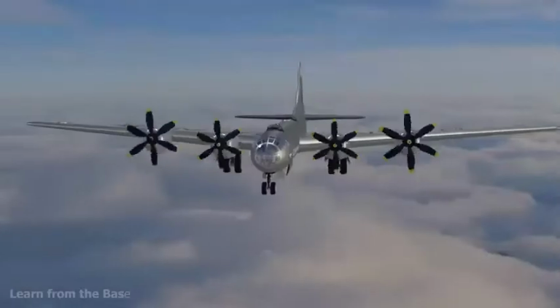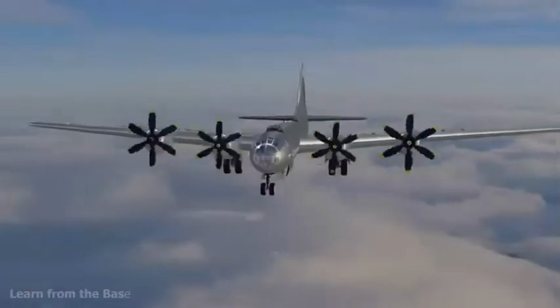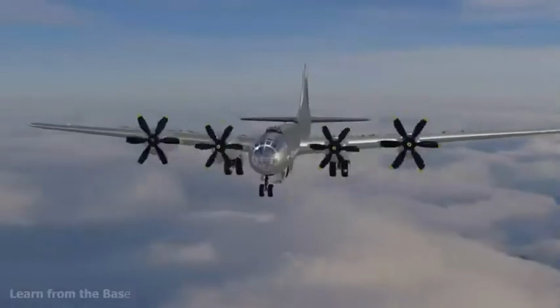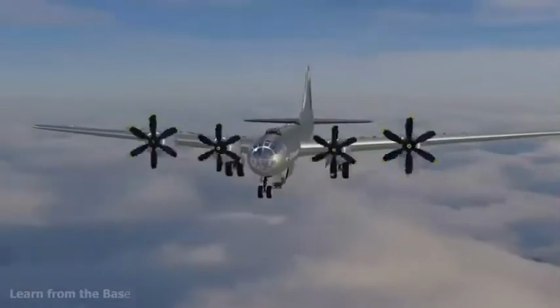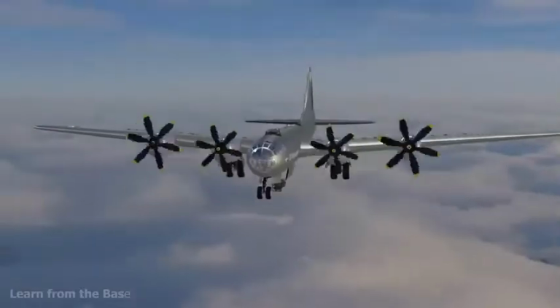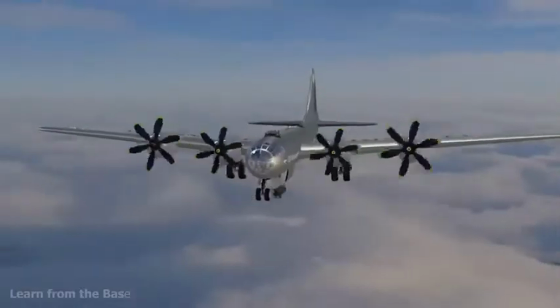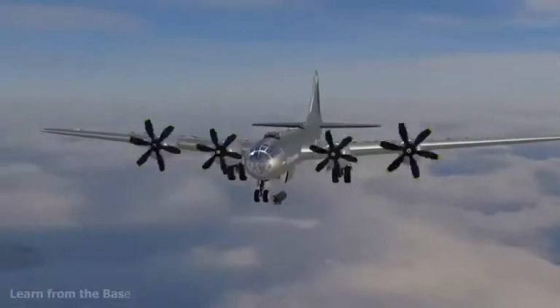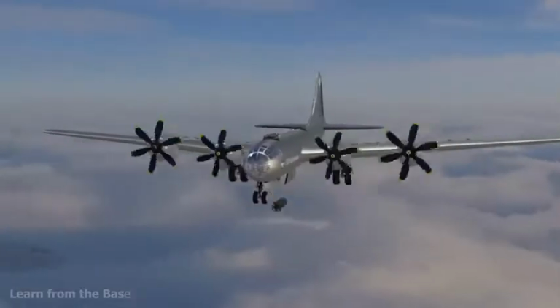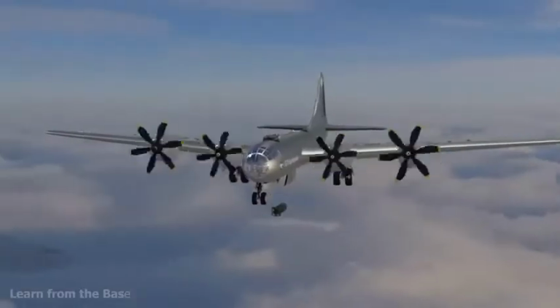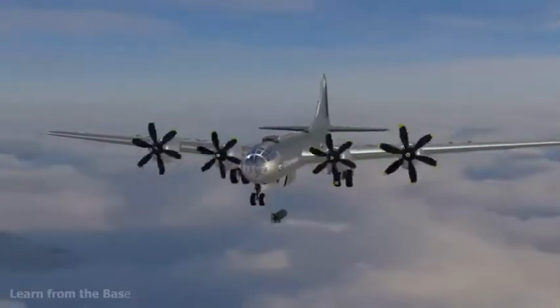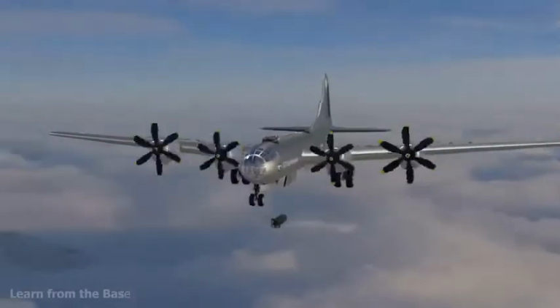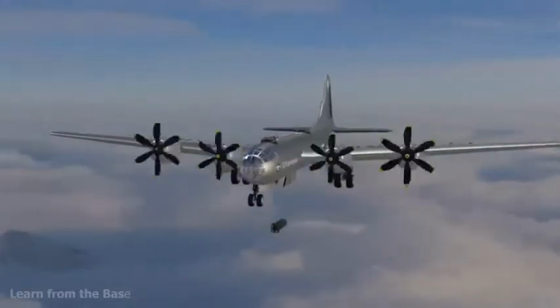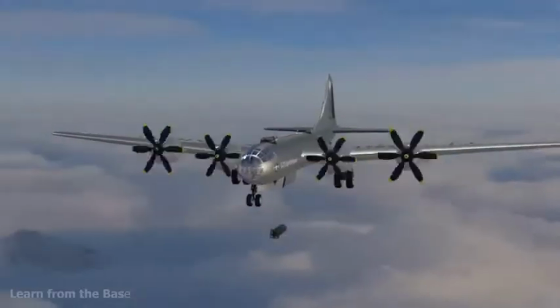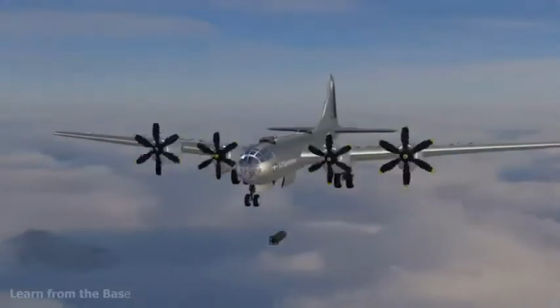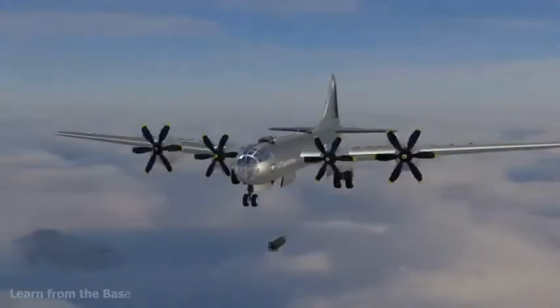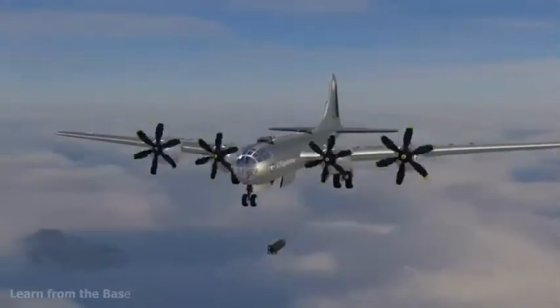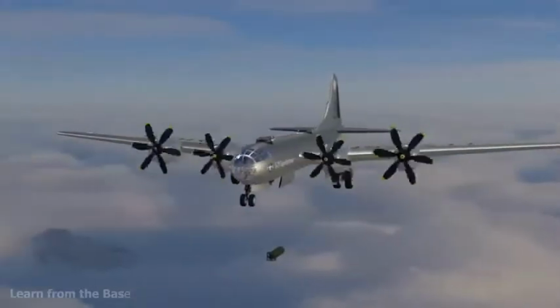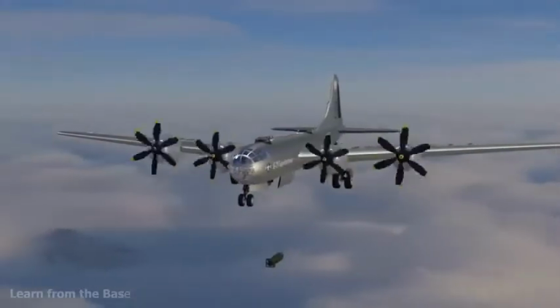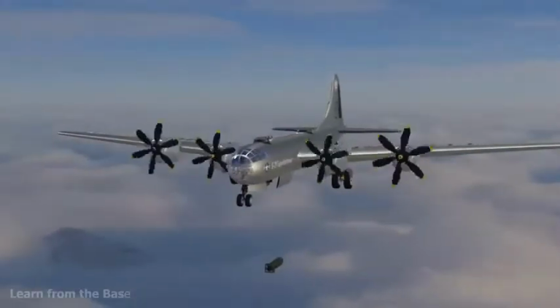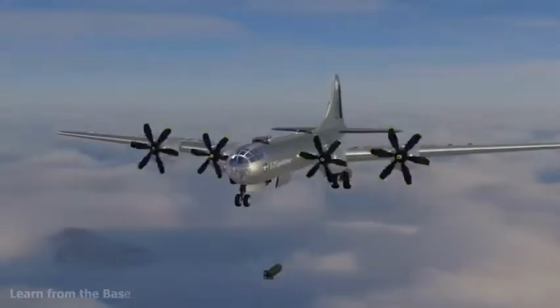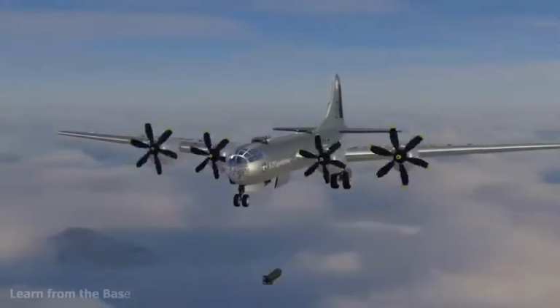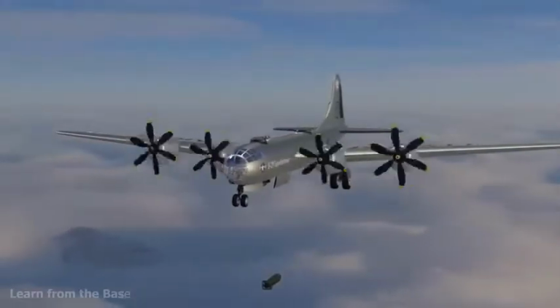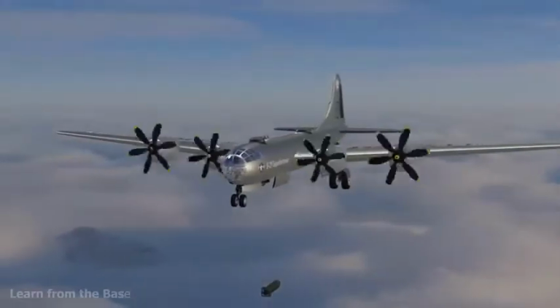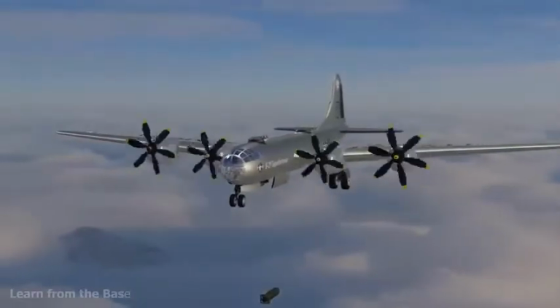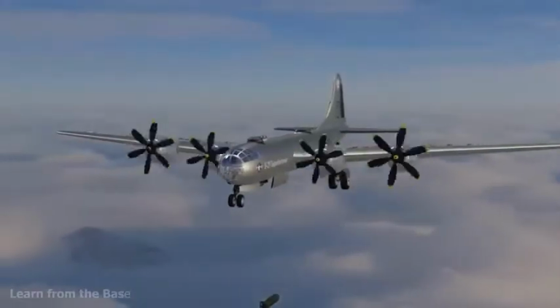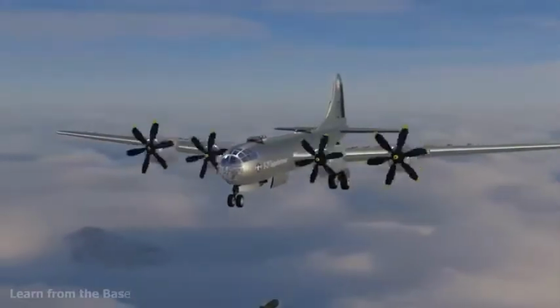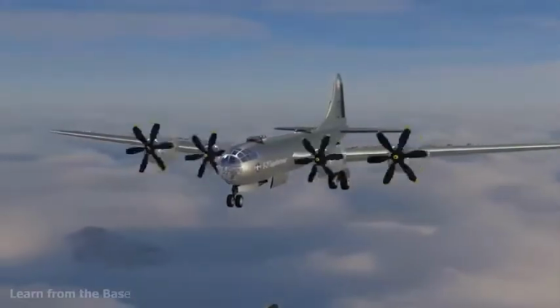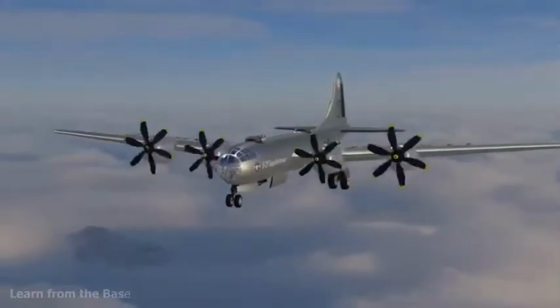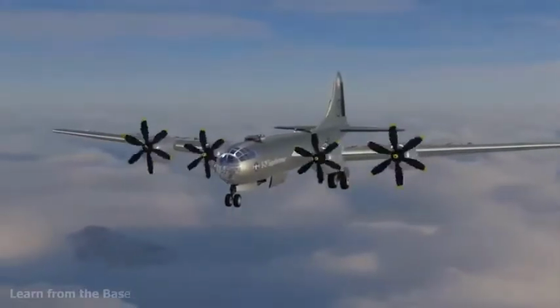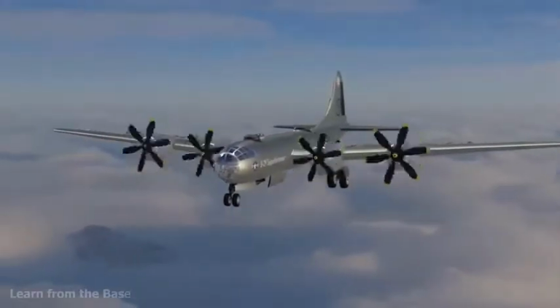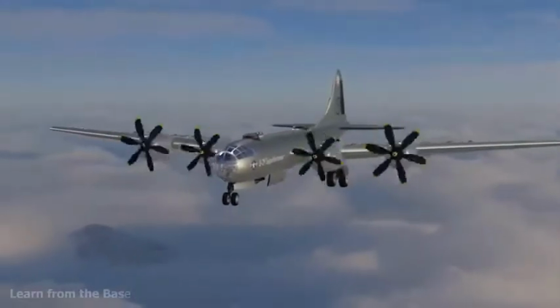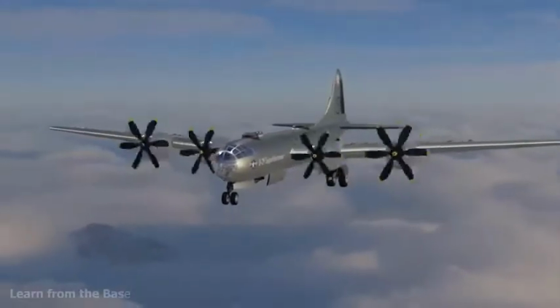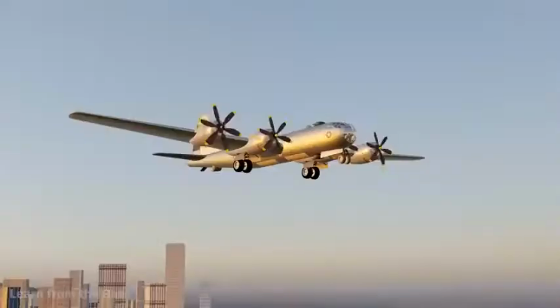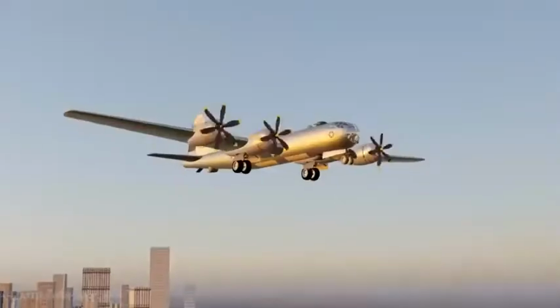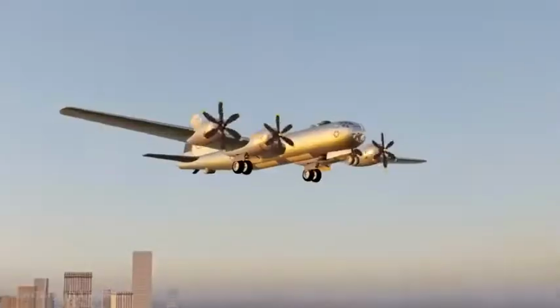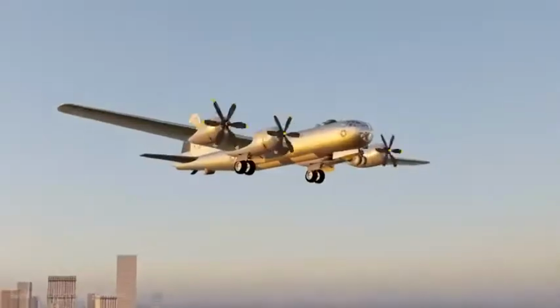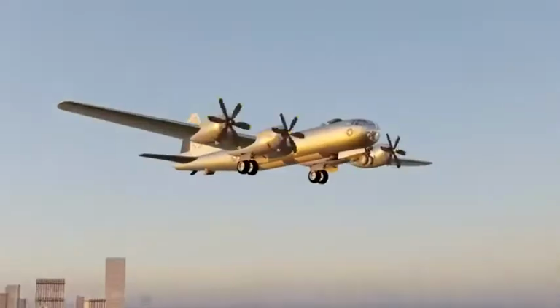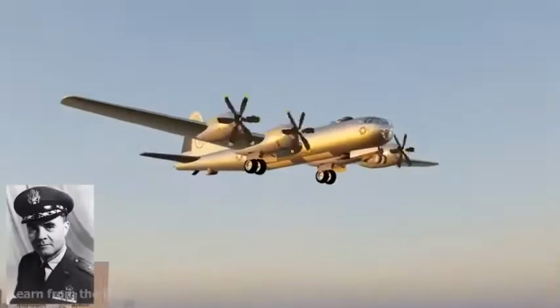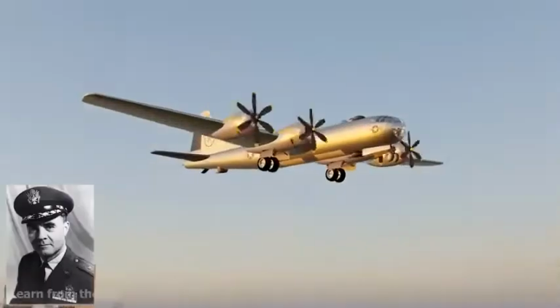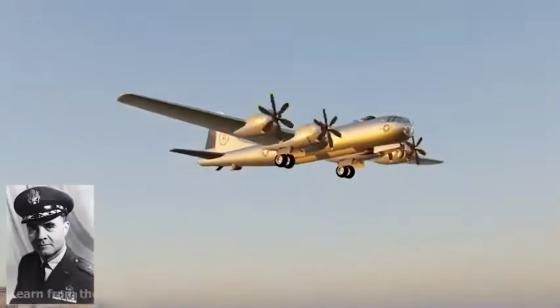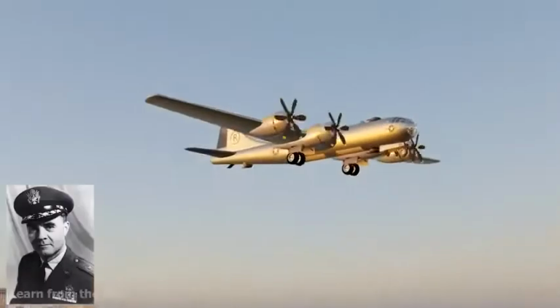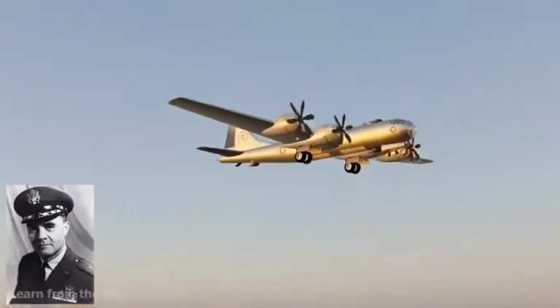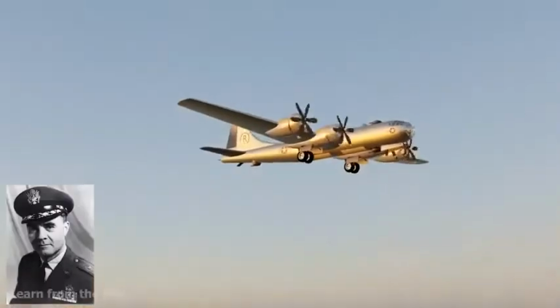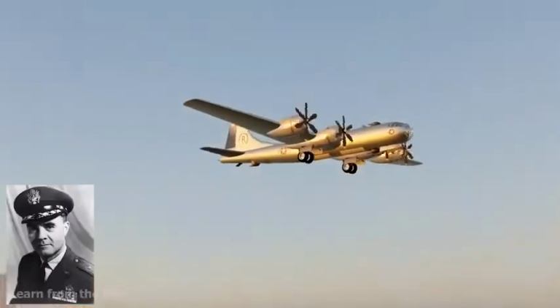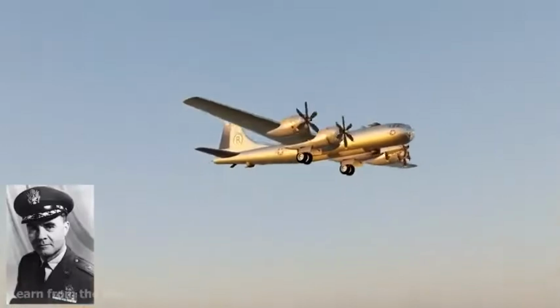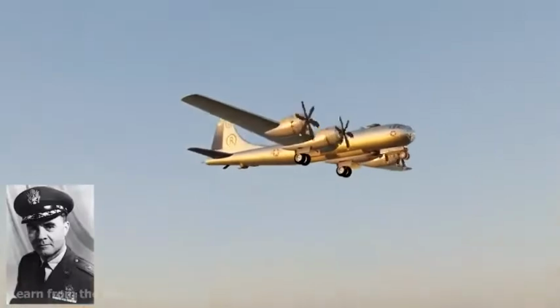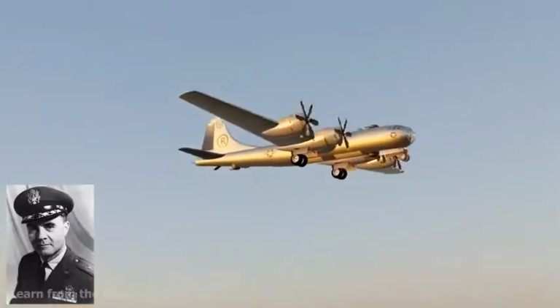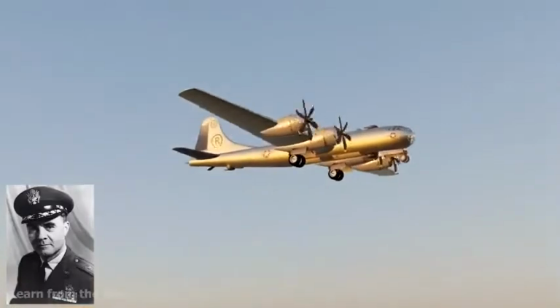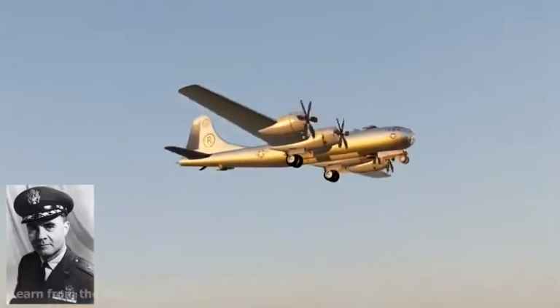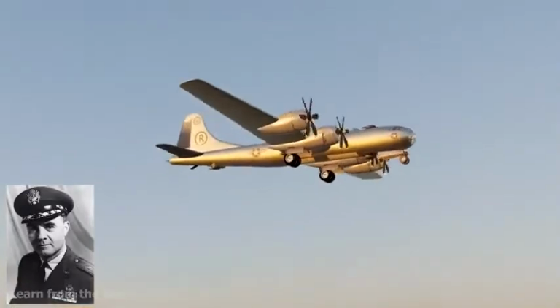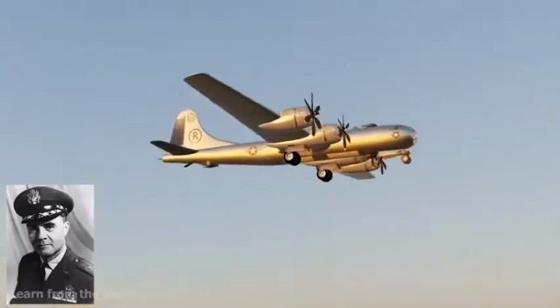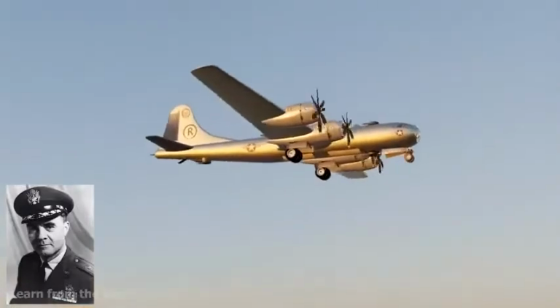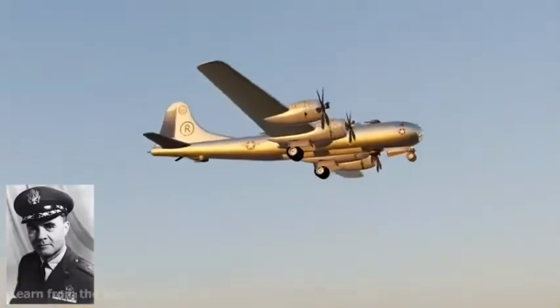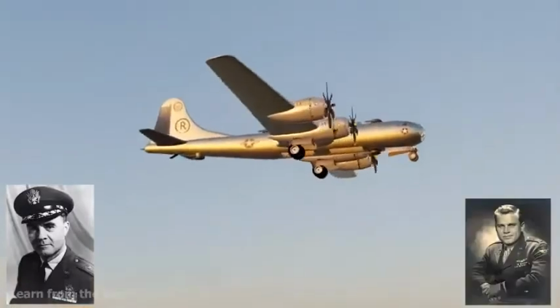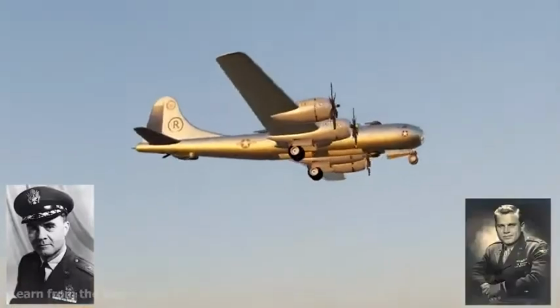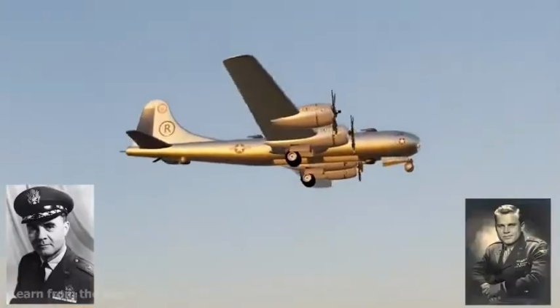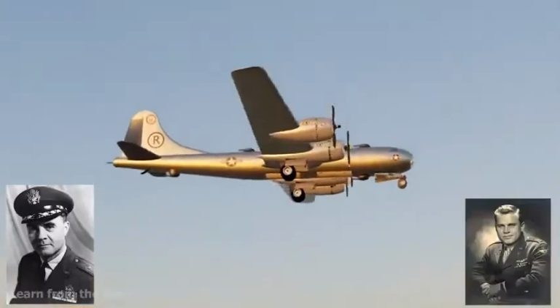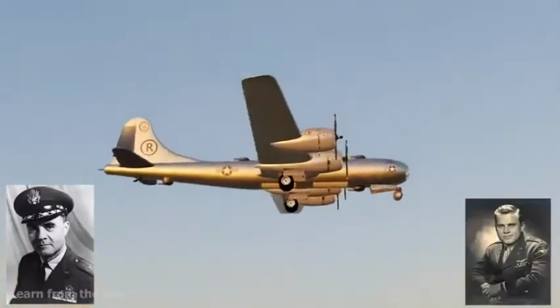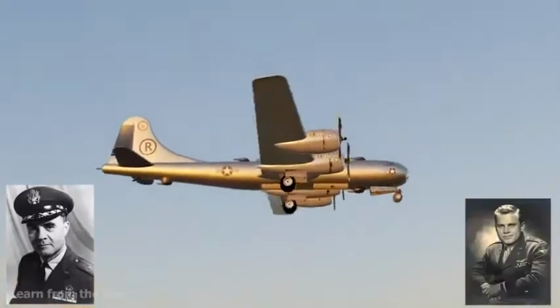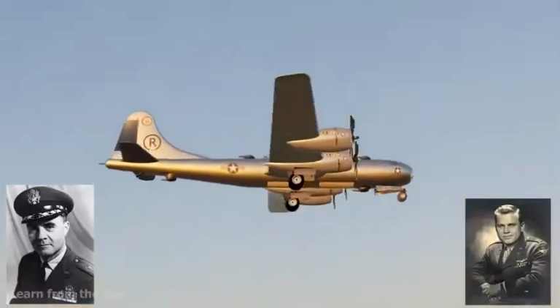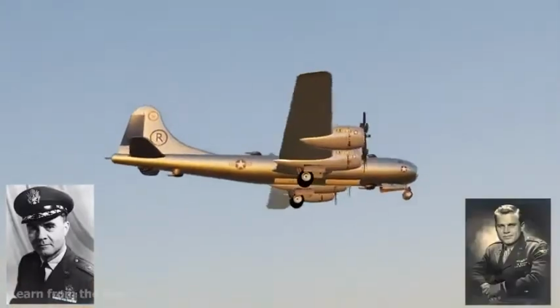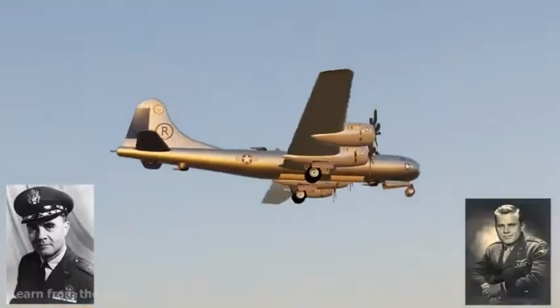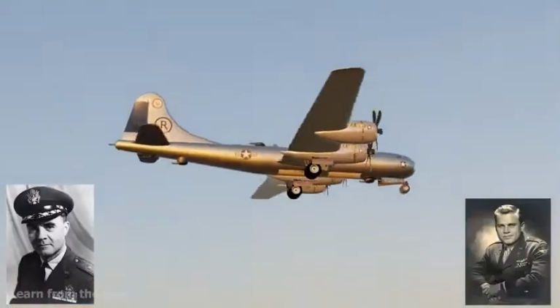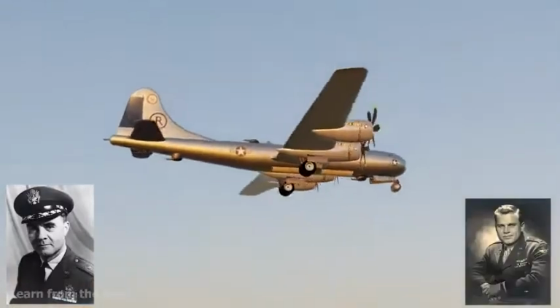The bomb was dropped by the Boeing B-29 Superfortress, piloted by Colonel Paul W. Tibbetts and Captain Robert A. Lewis.